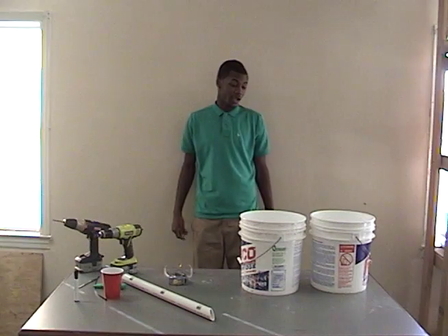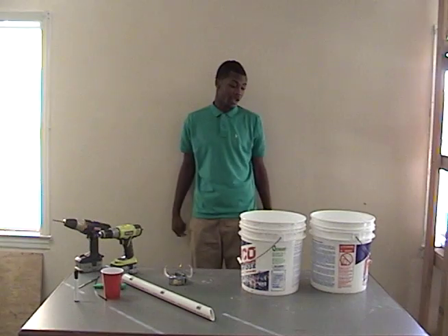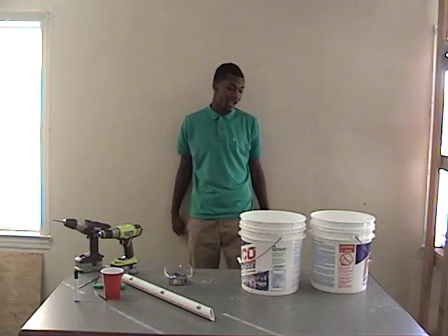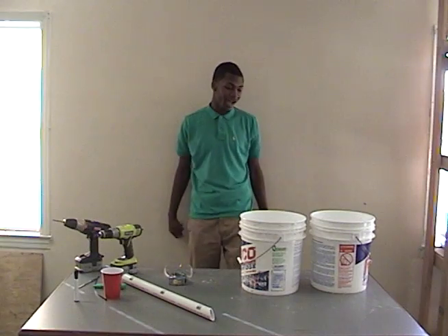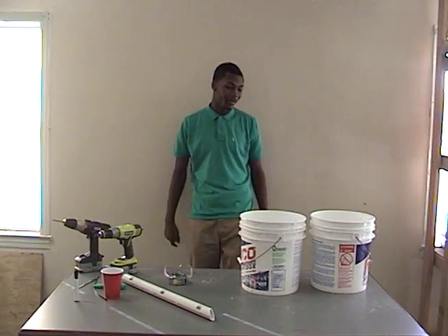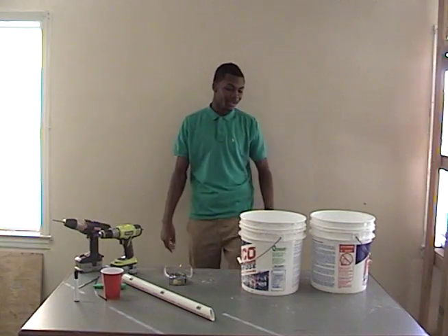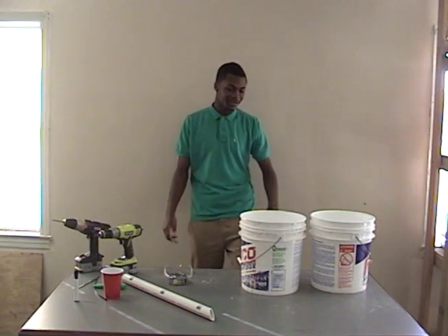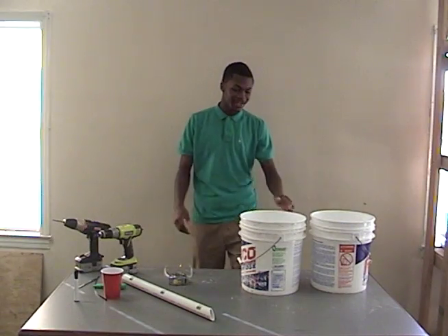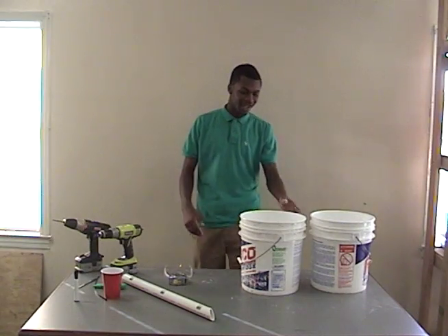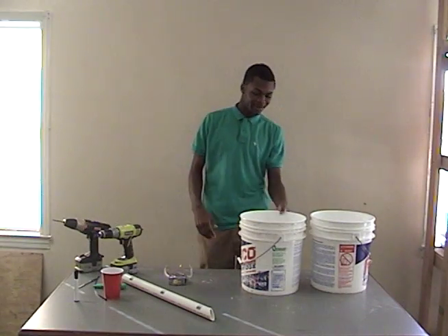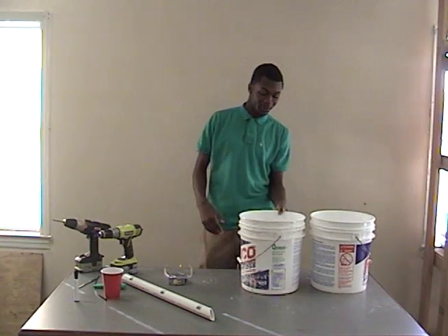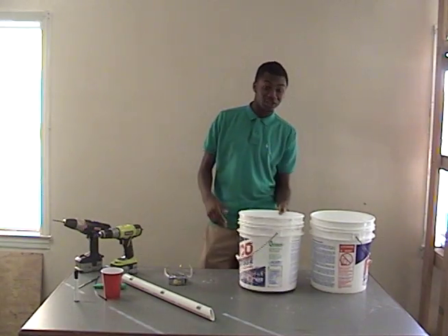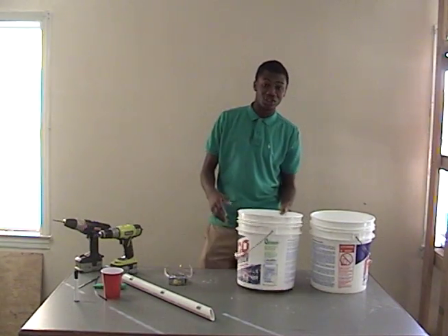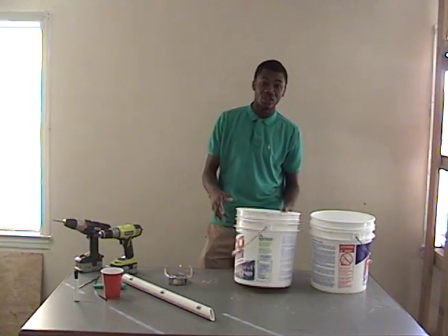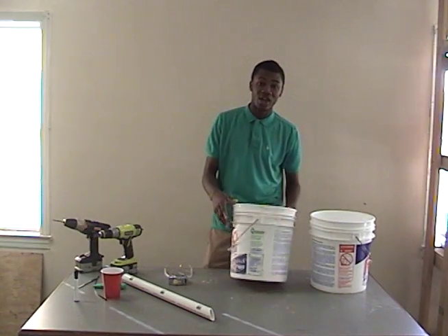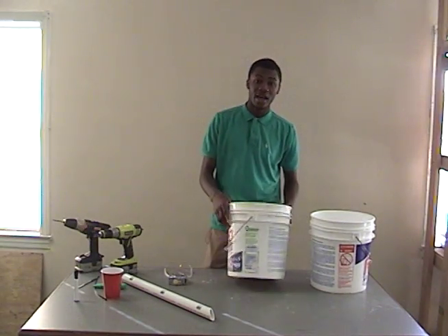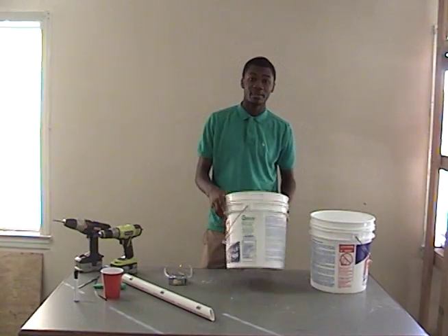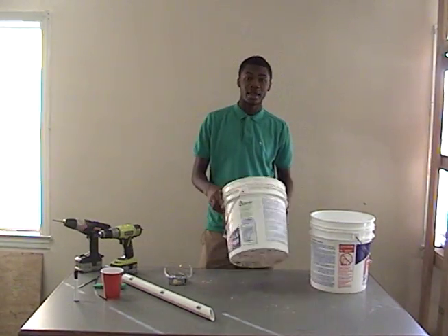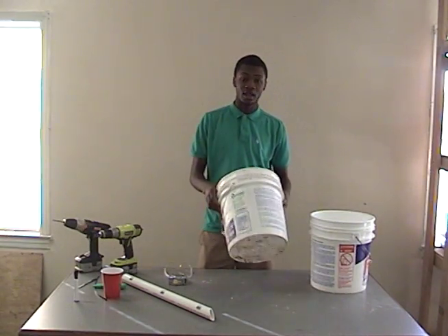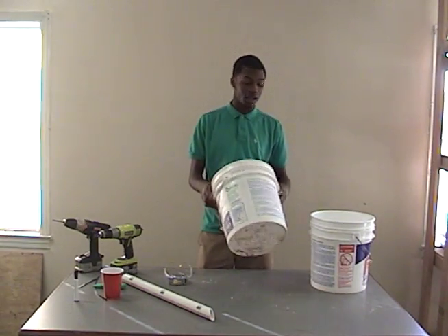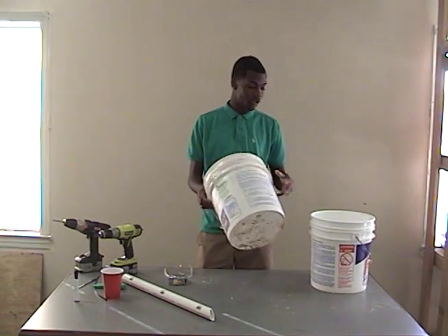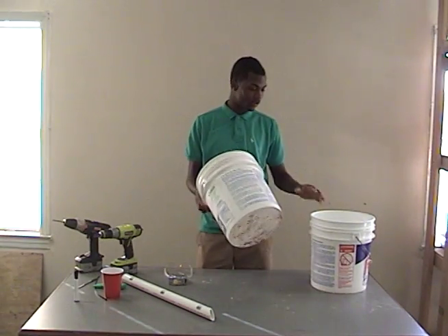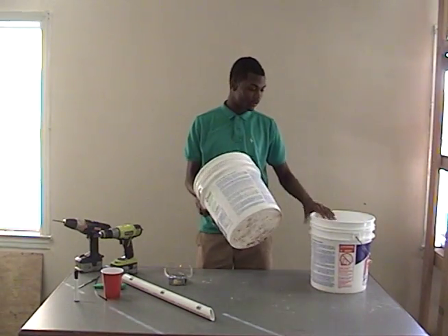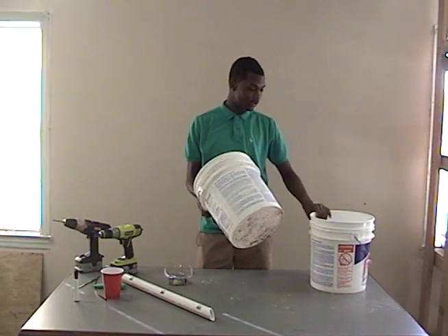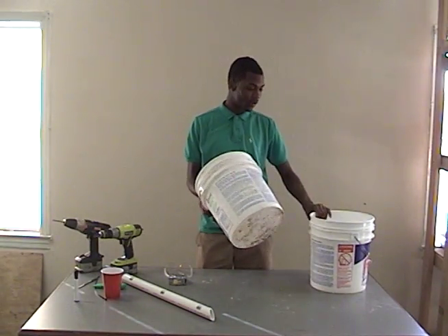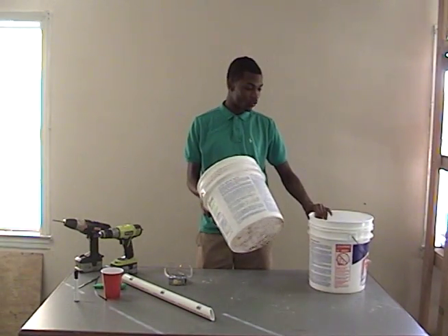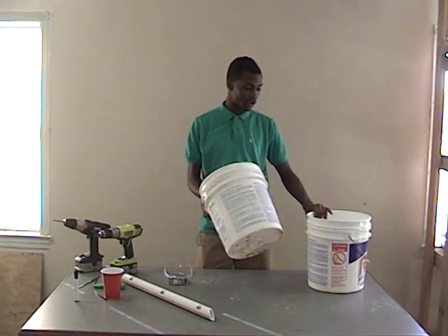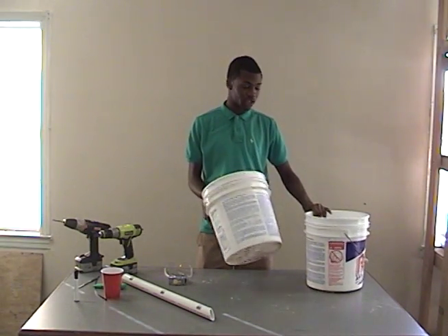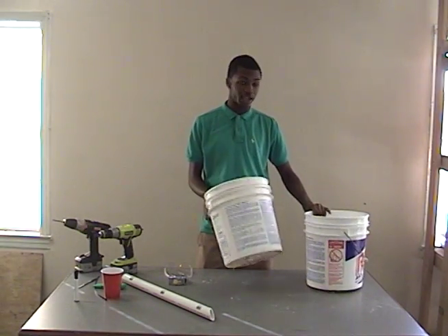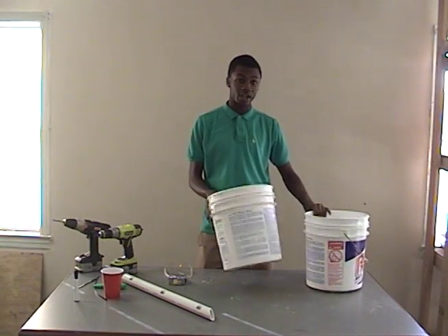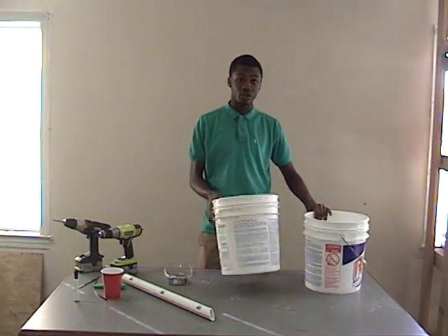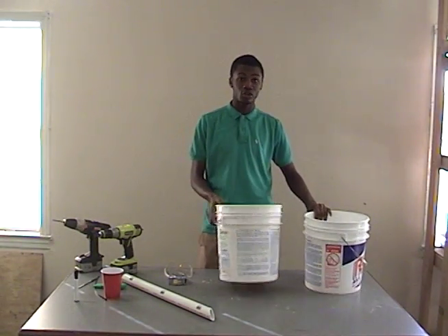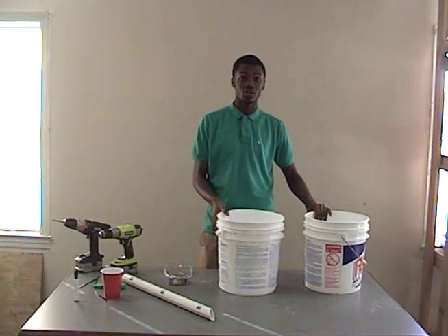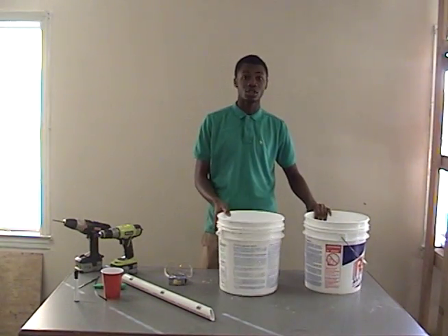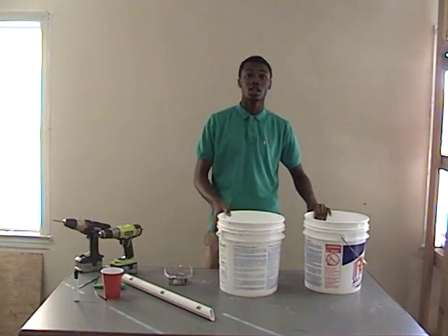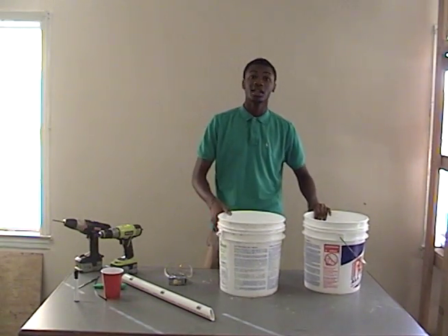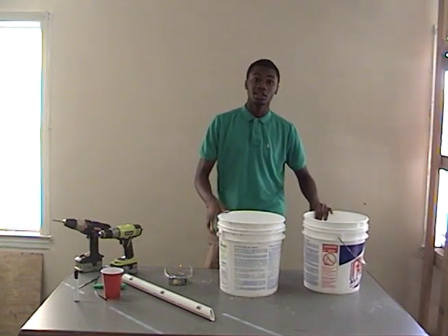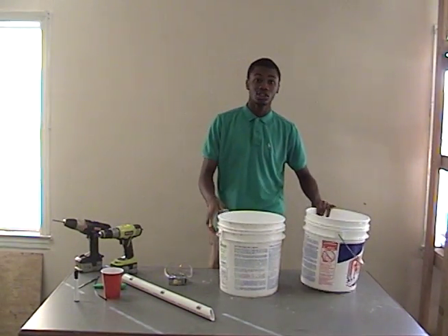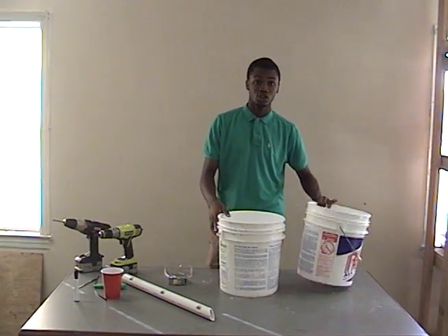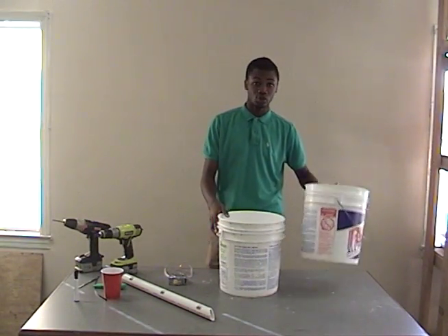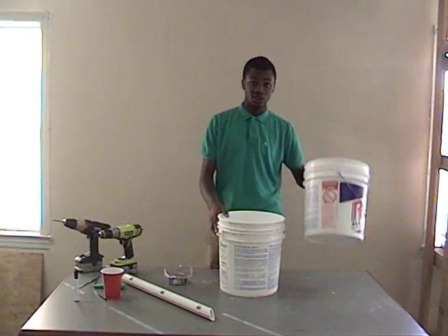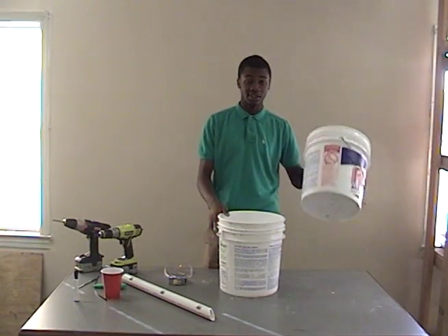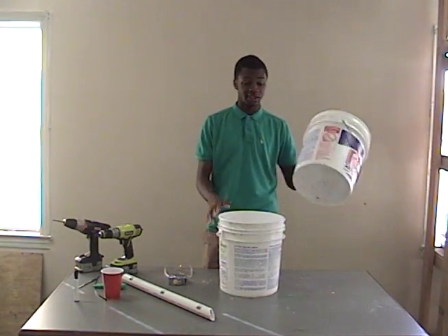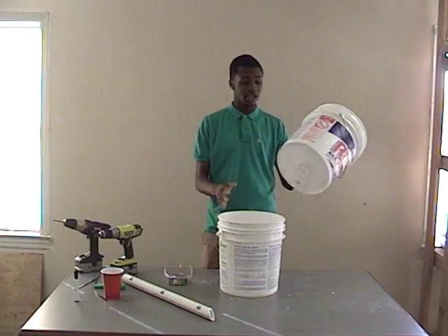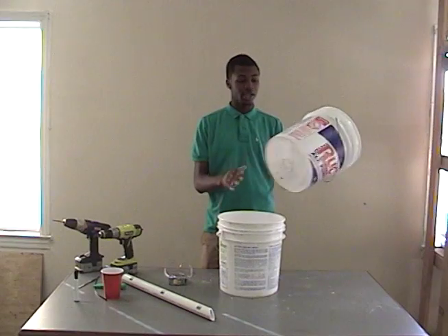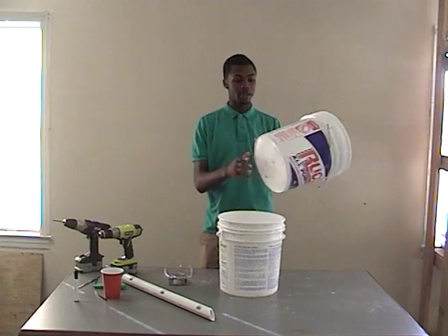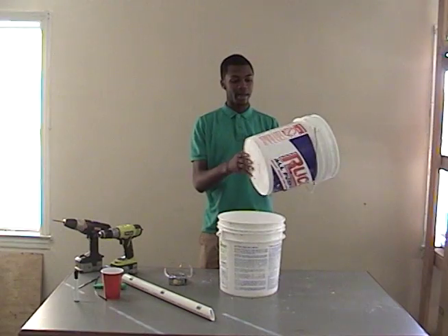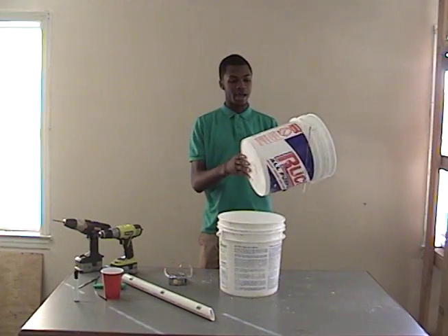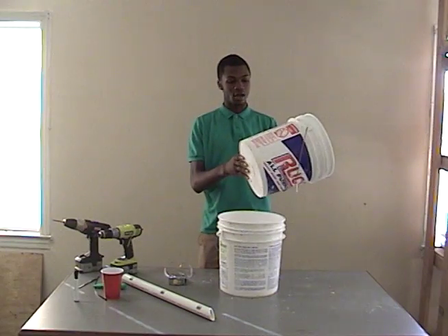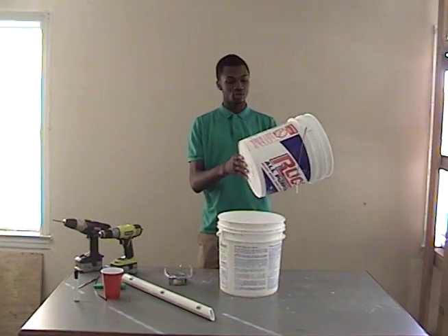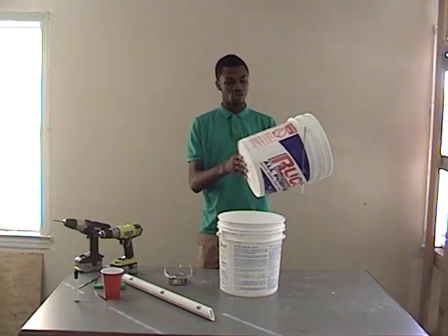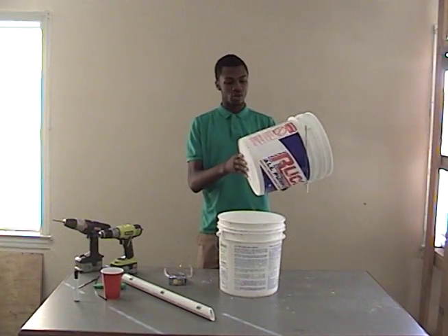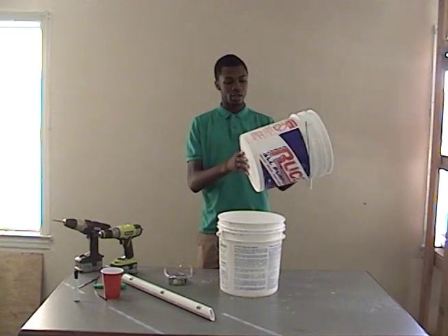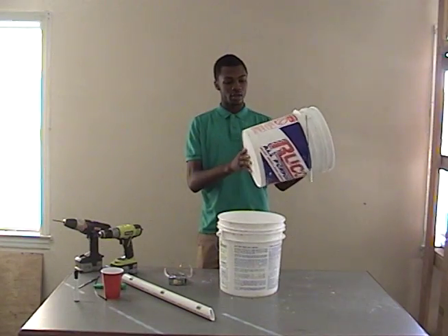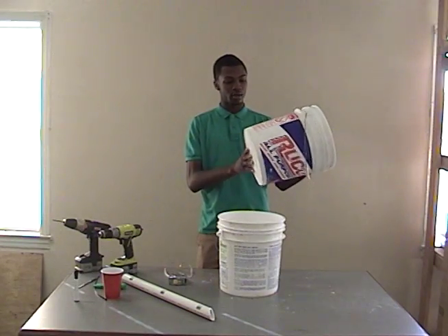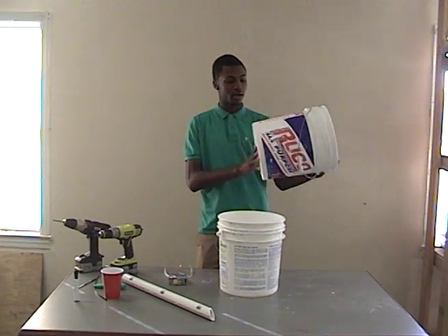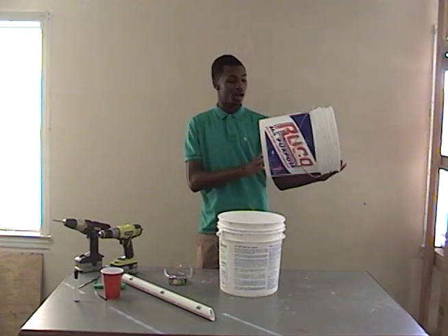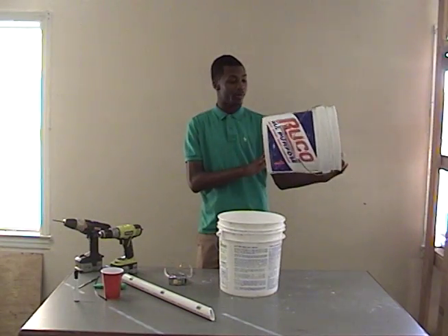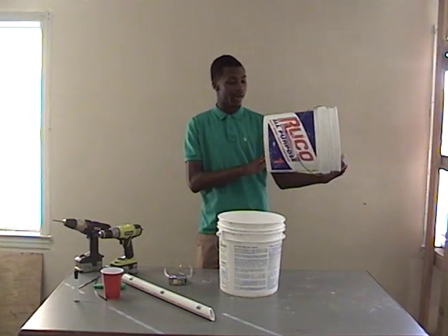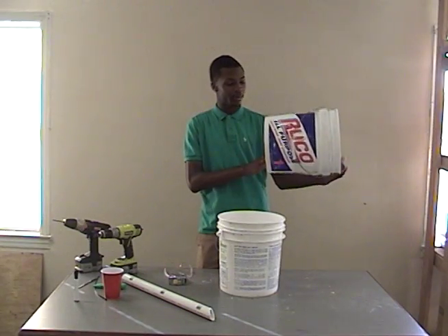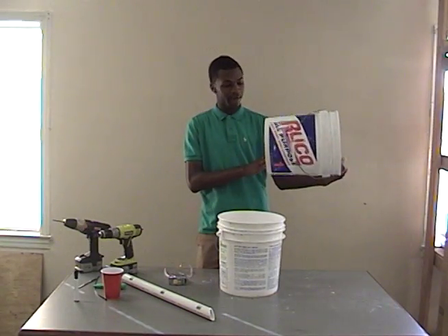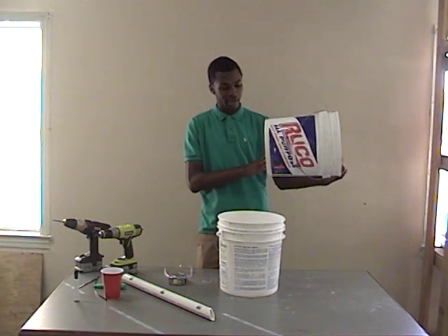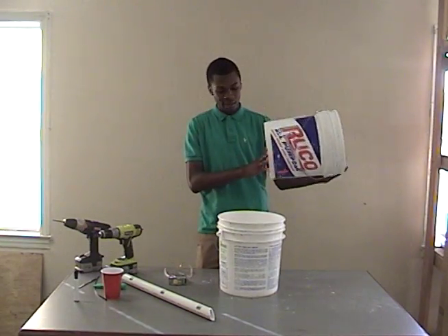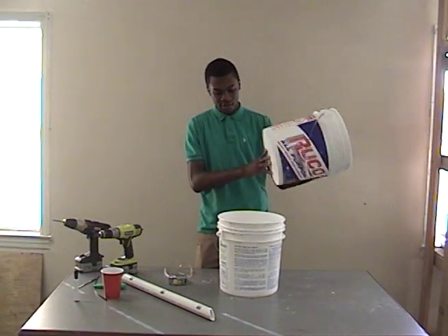Hi, my name is Tayden. I'm going to show you how to make a self-watering container using two sixty-pound joint compound buckets.